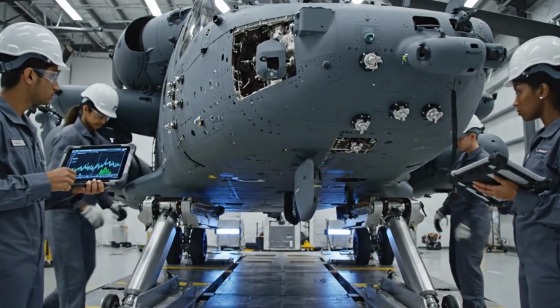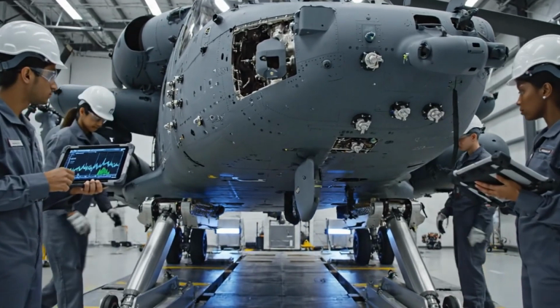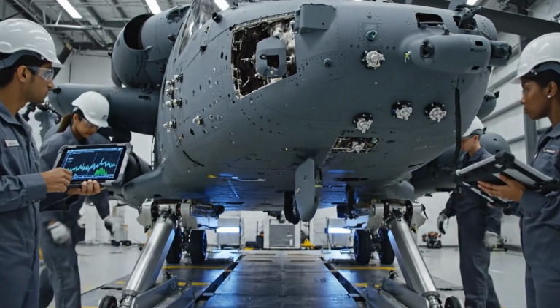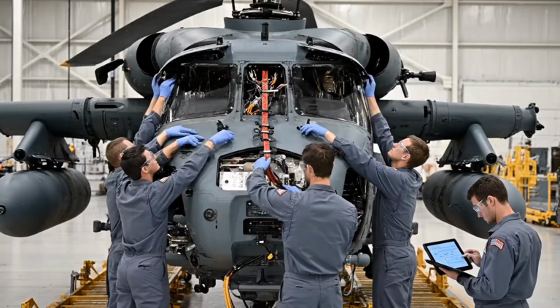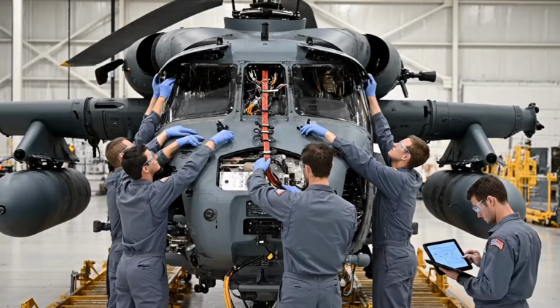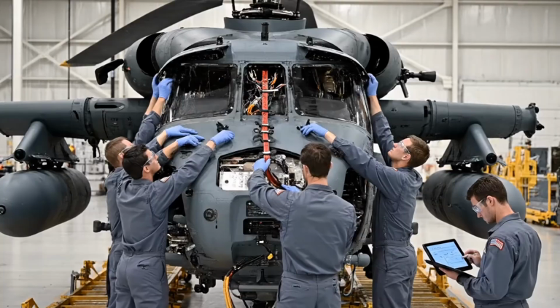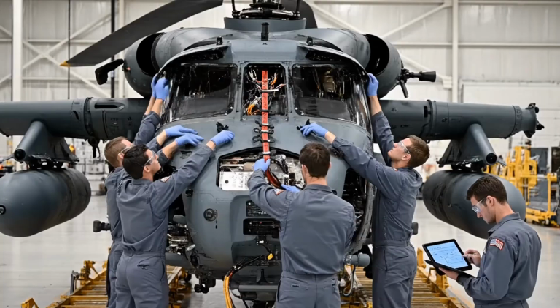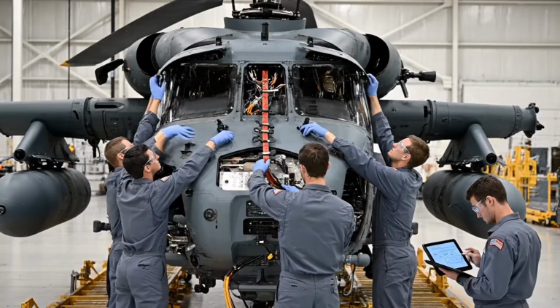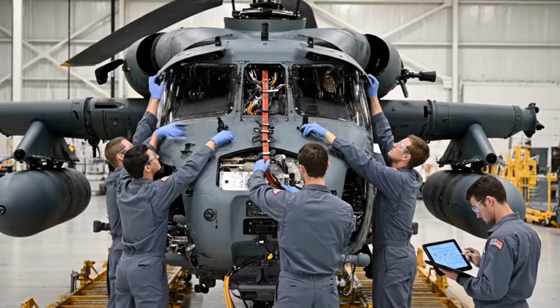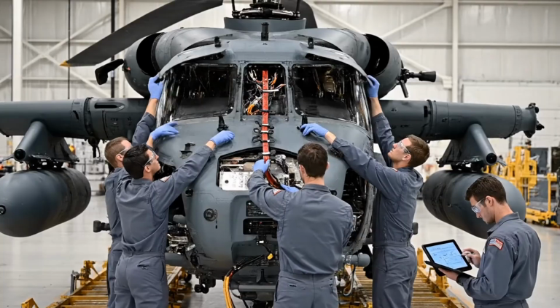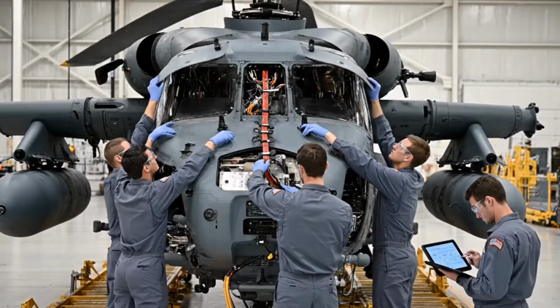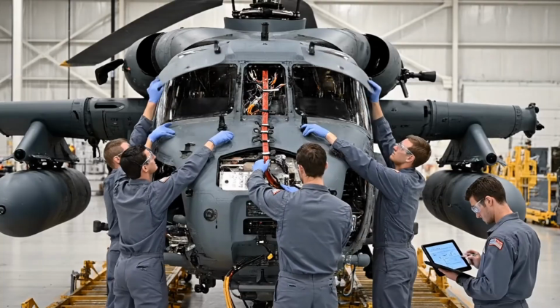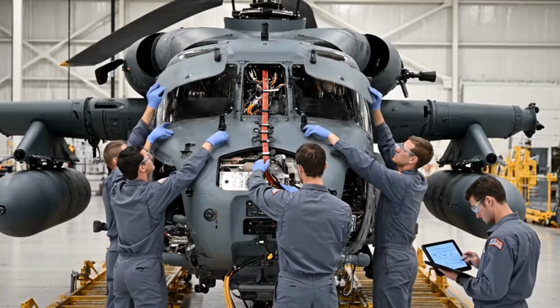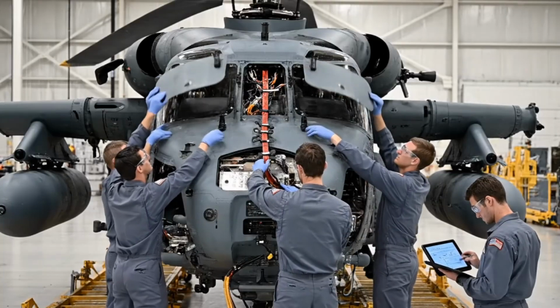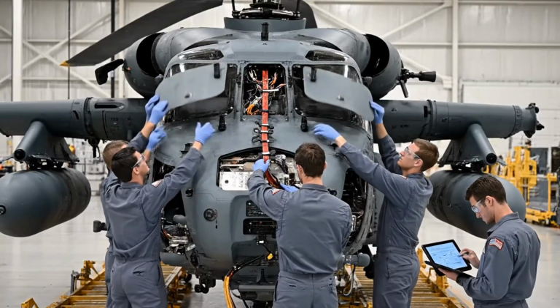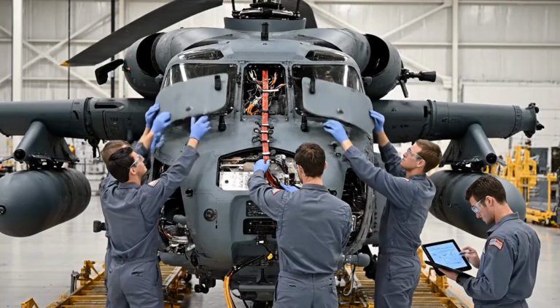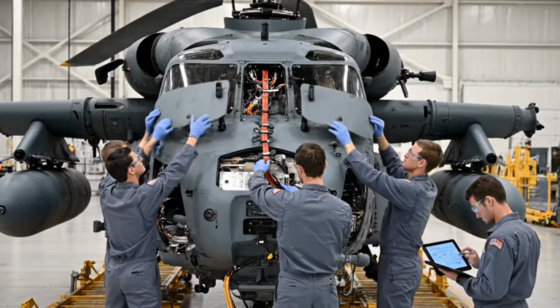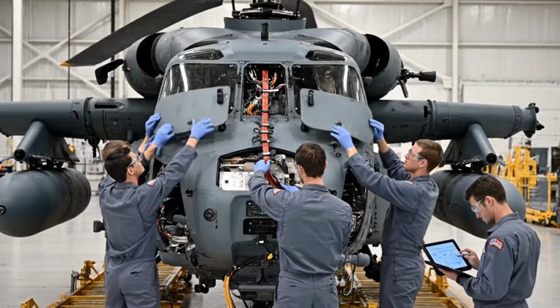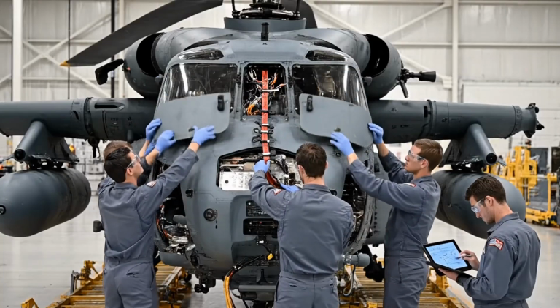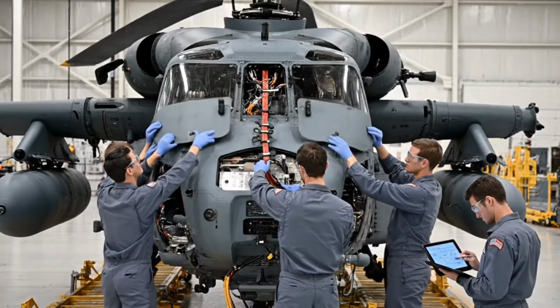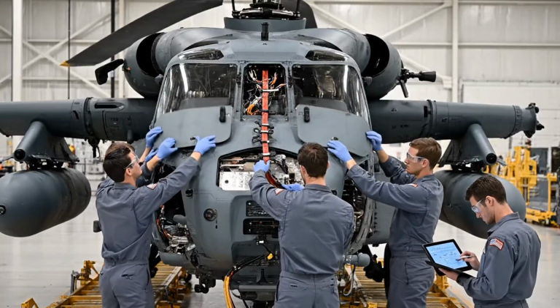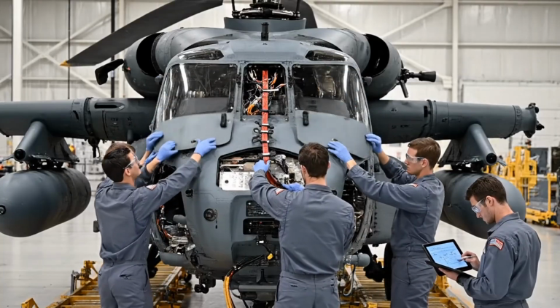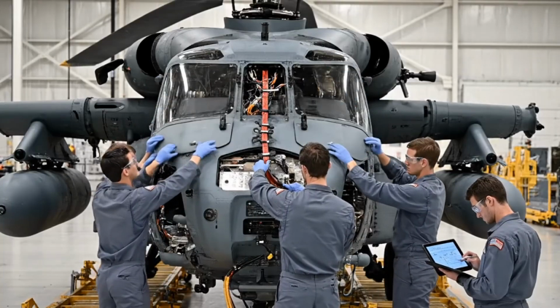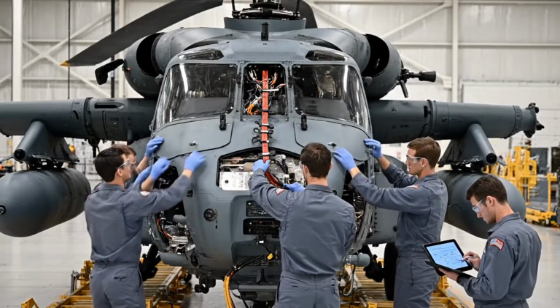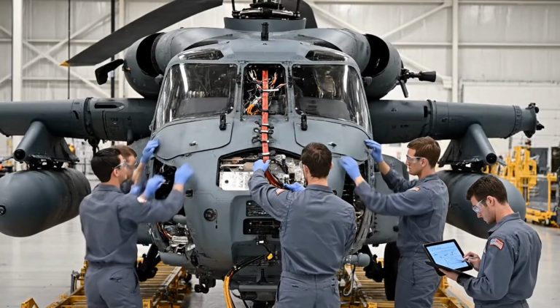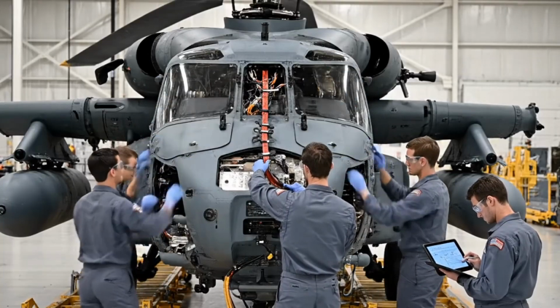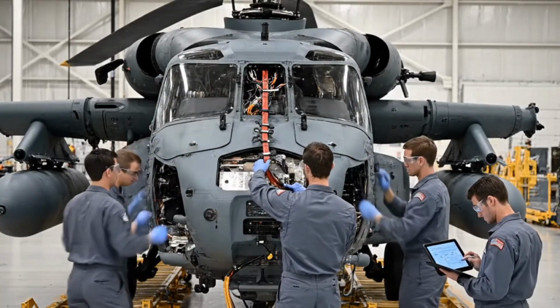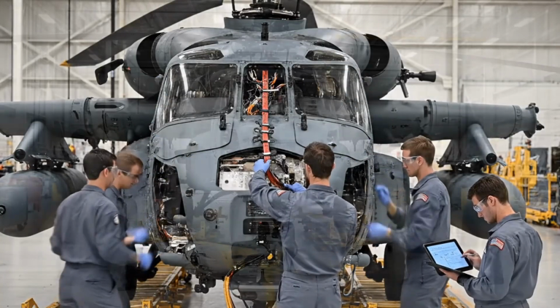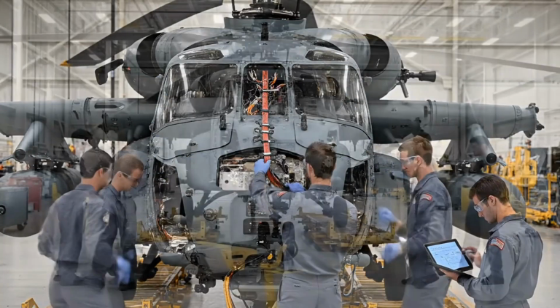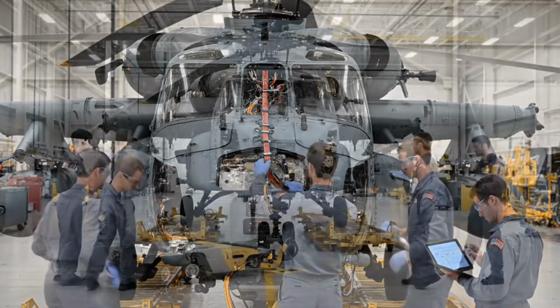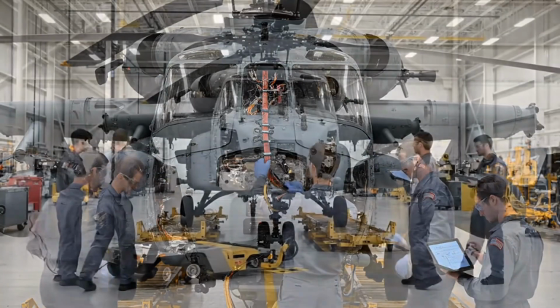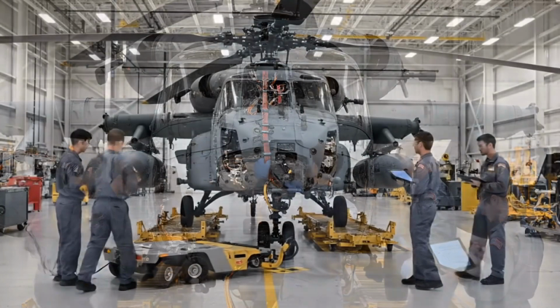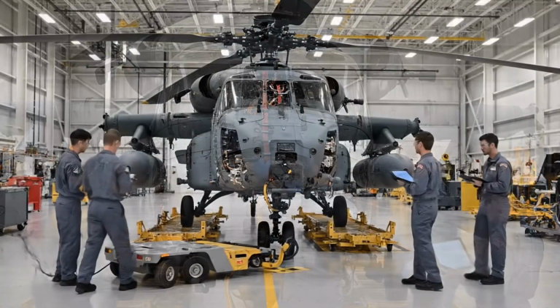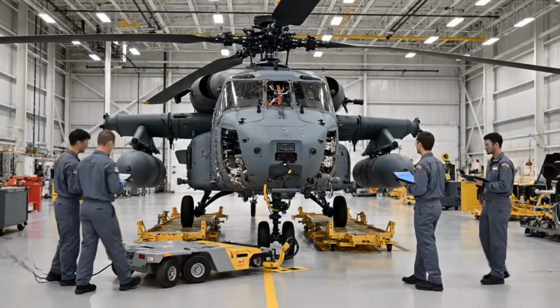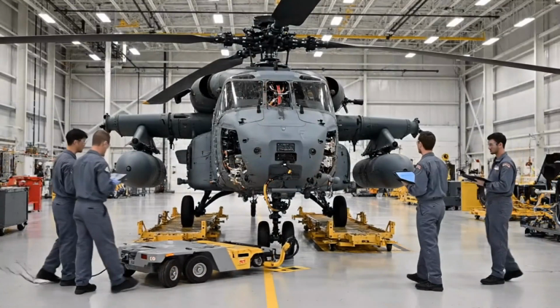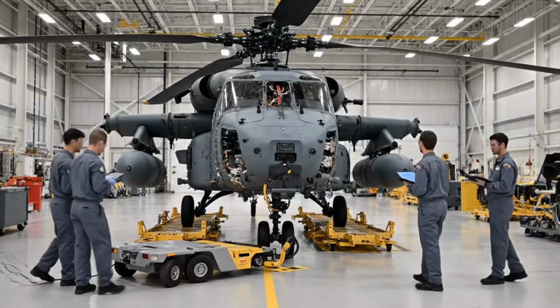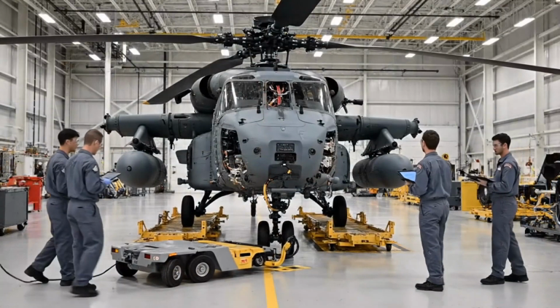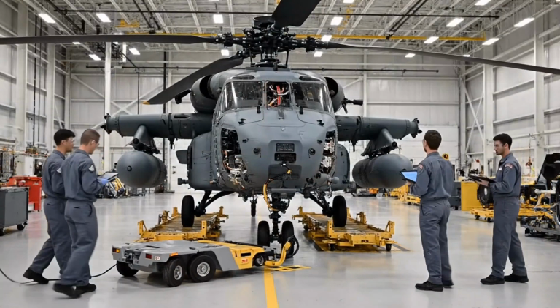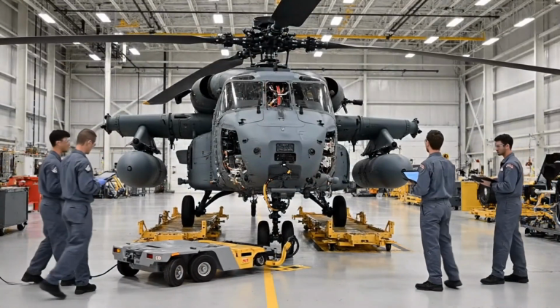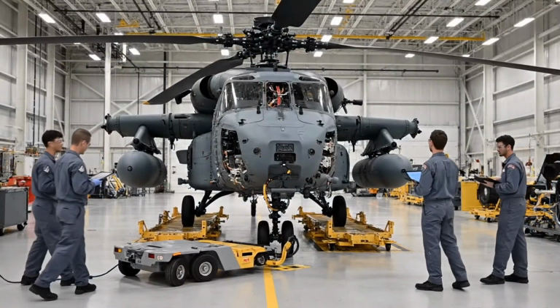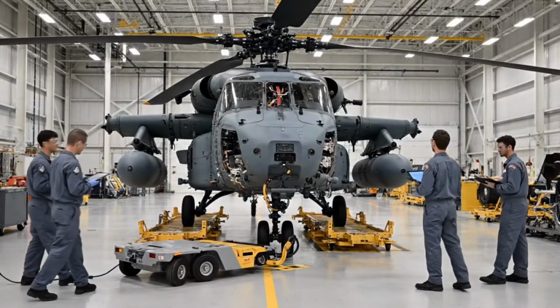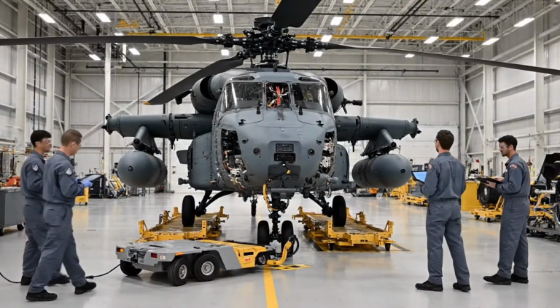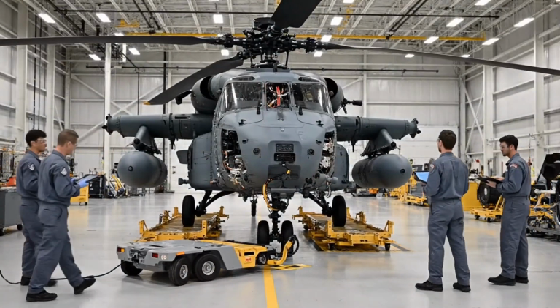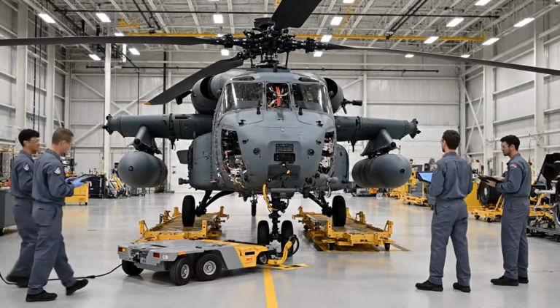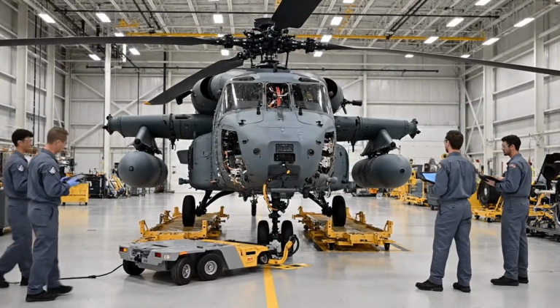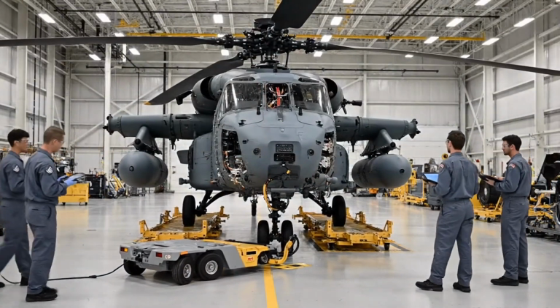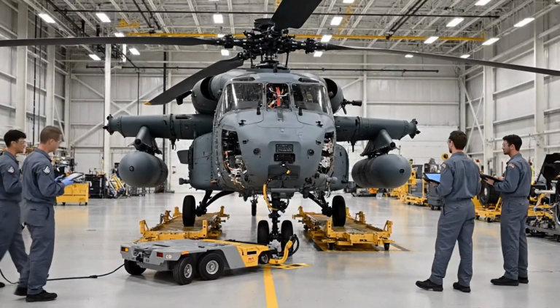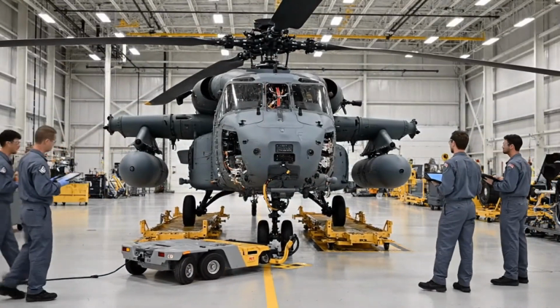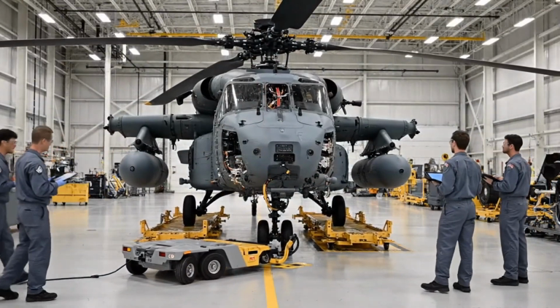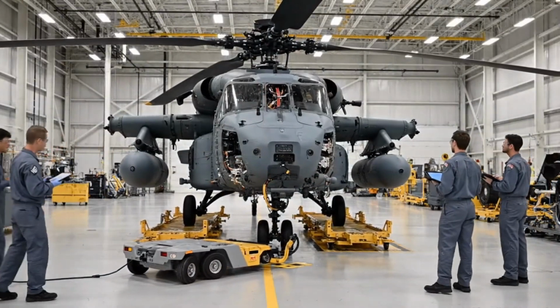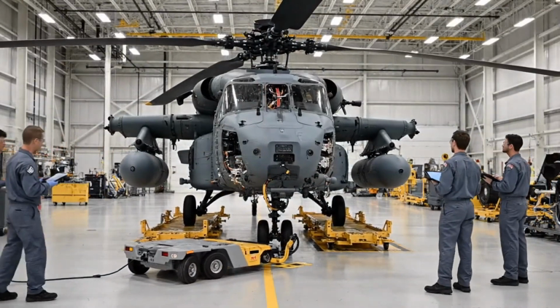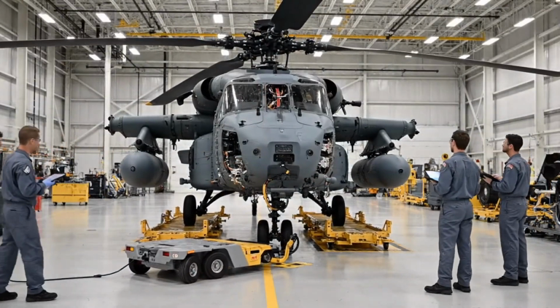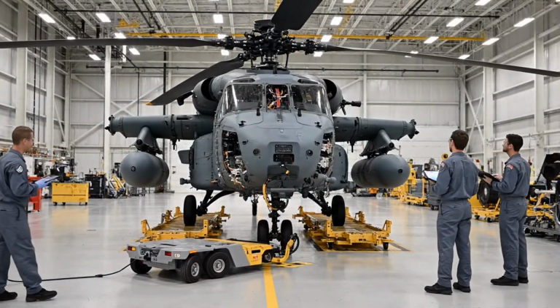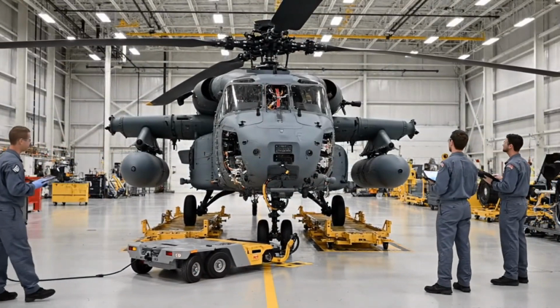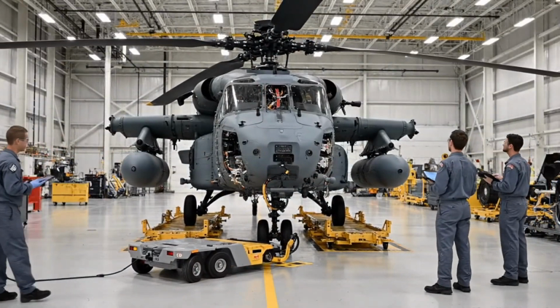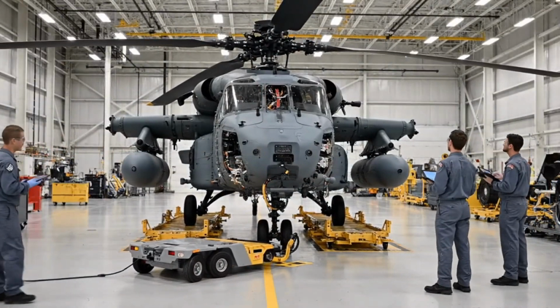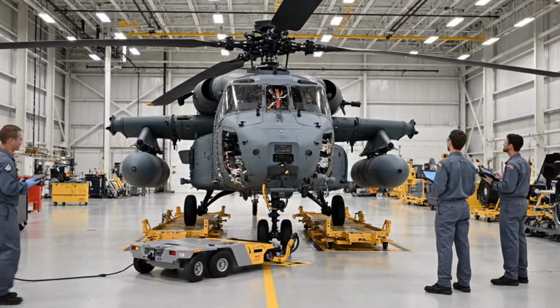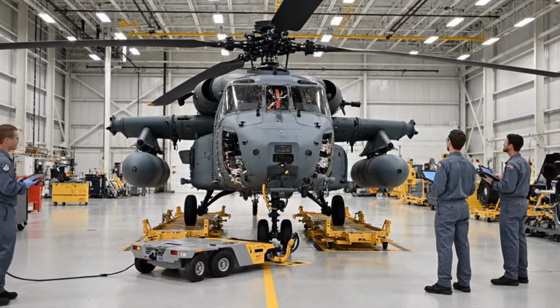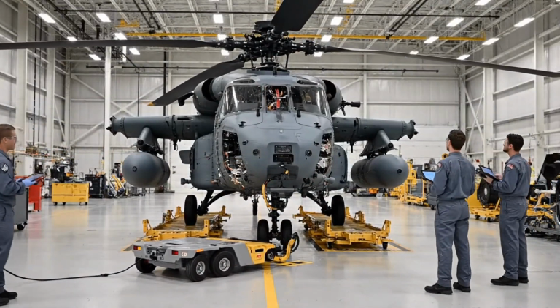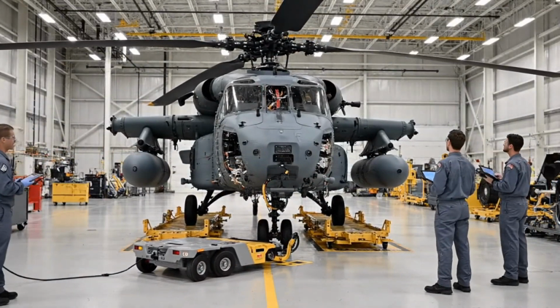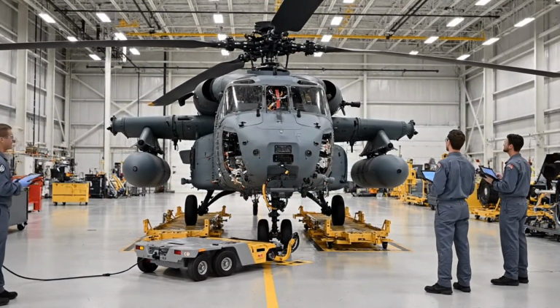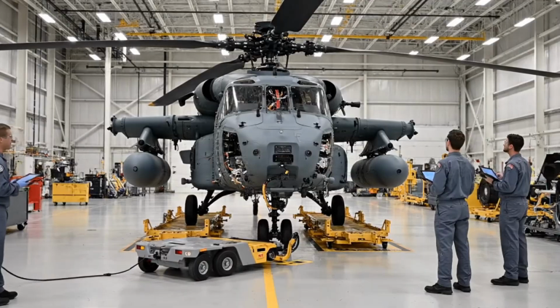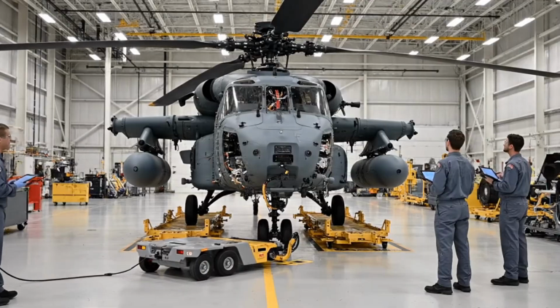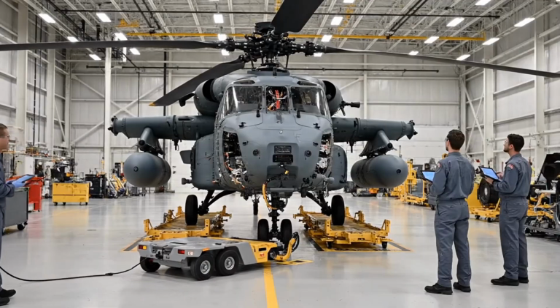Verify continuity on the main harness. All parameters within tolerance. We are green for tow.